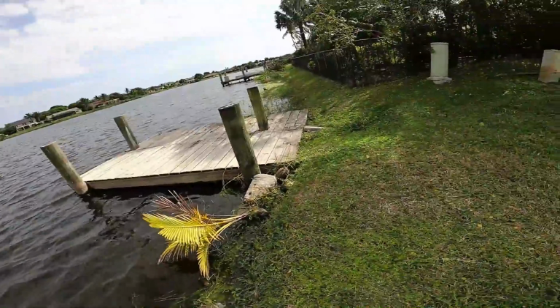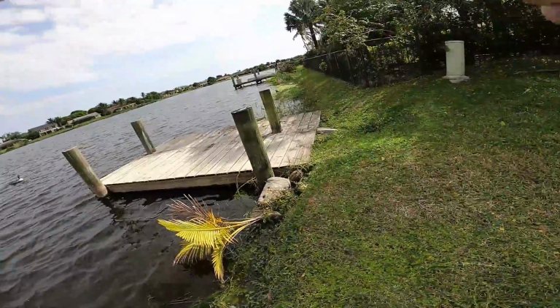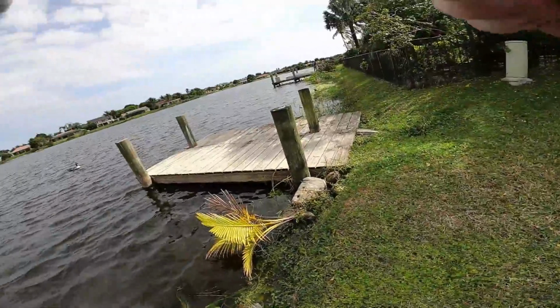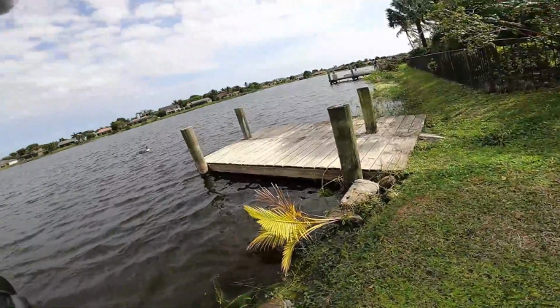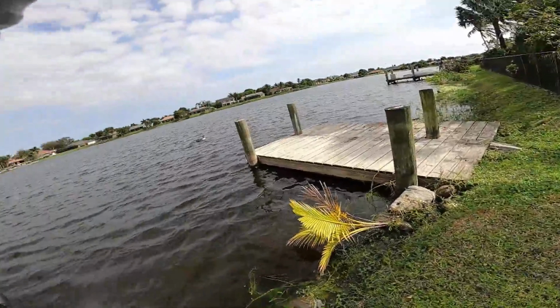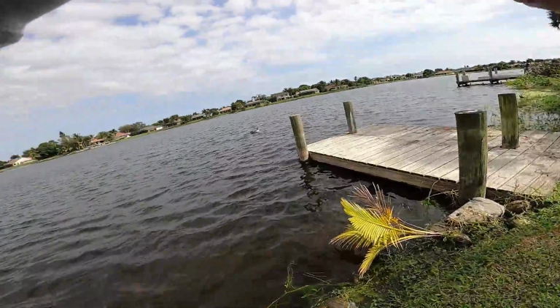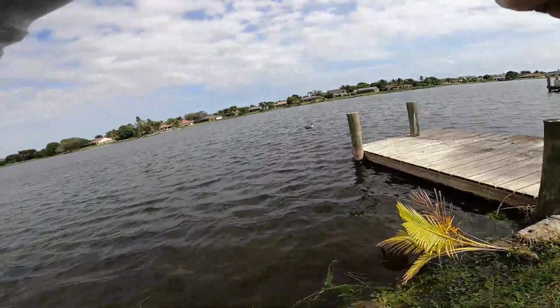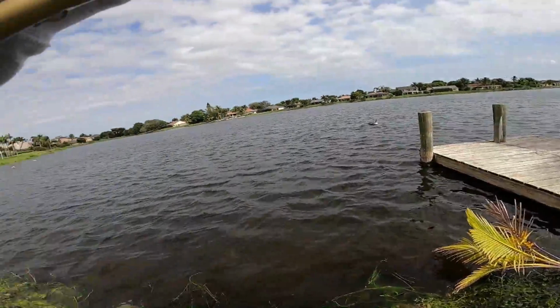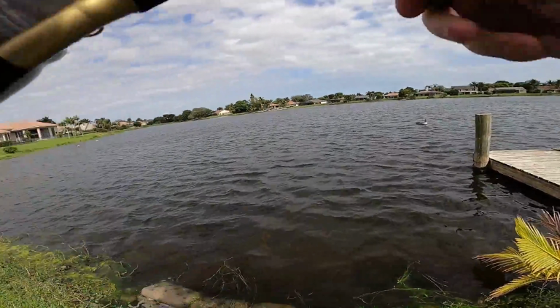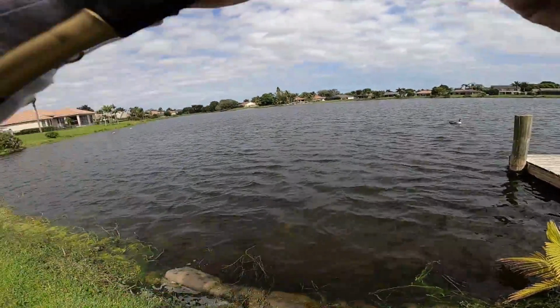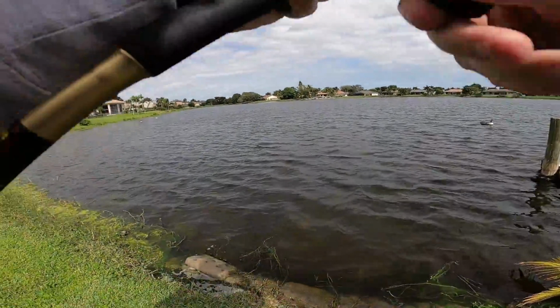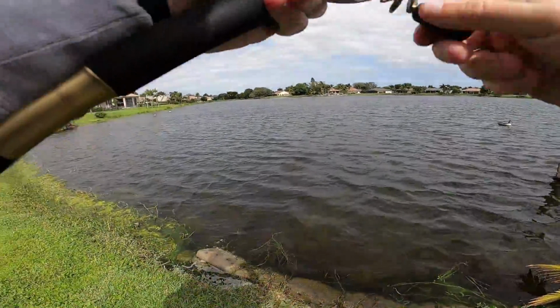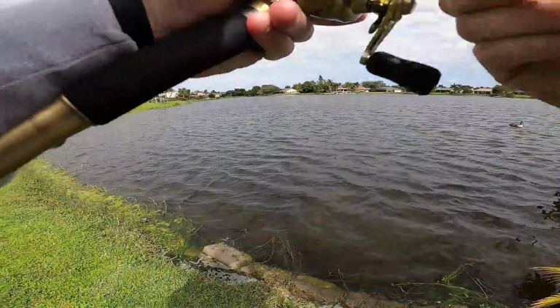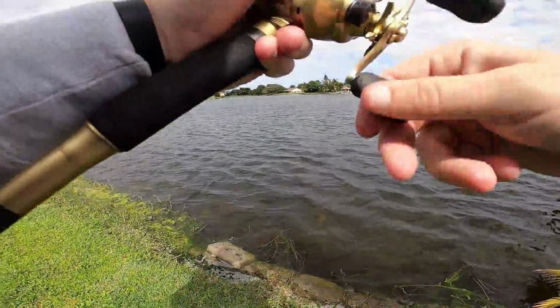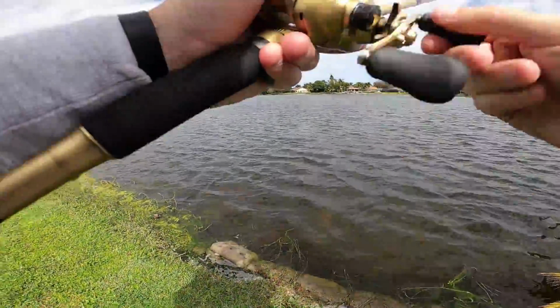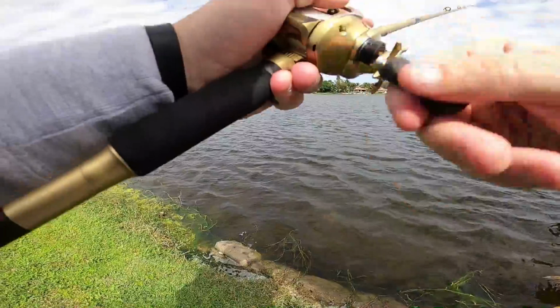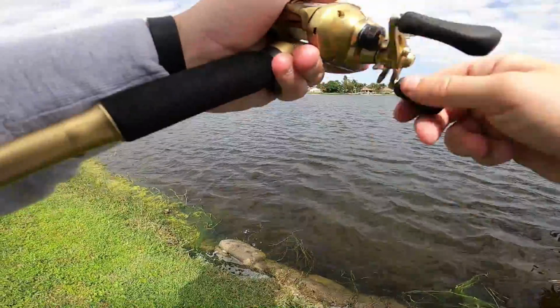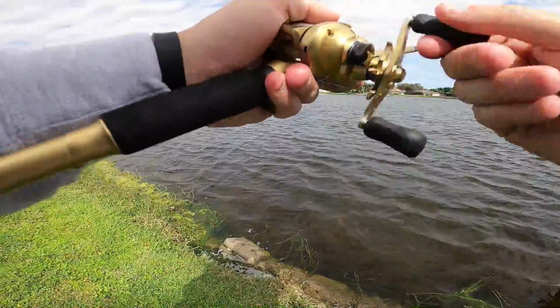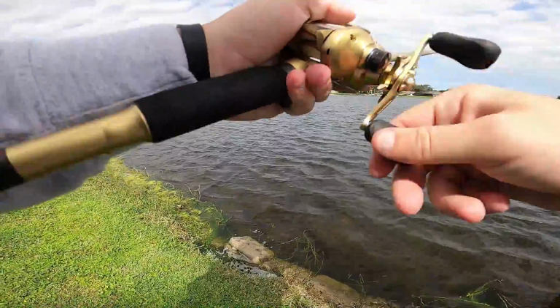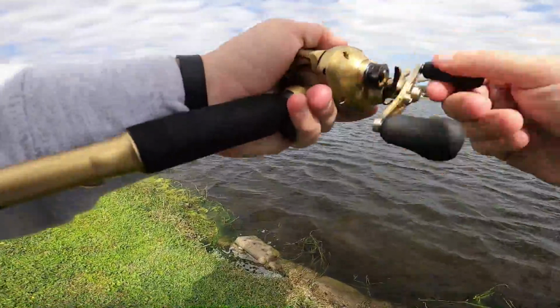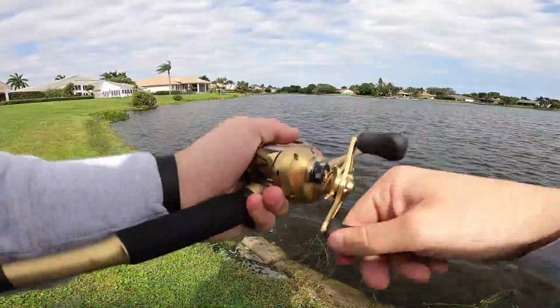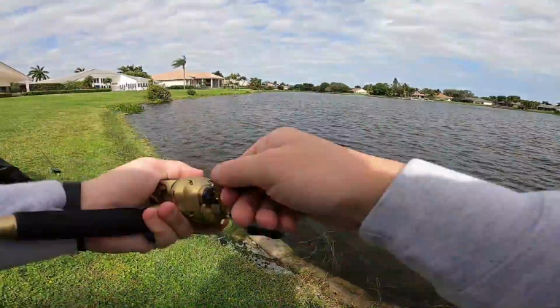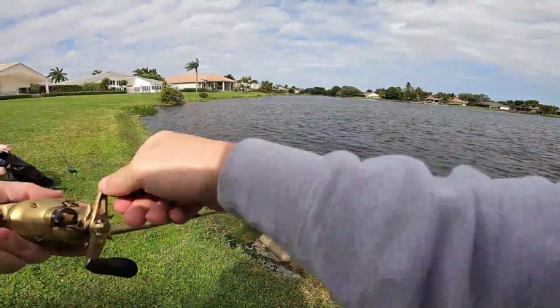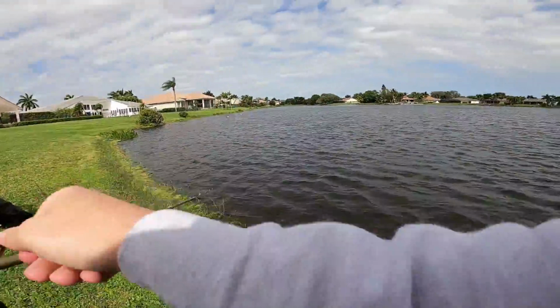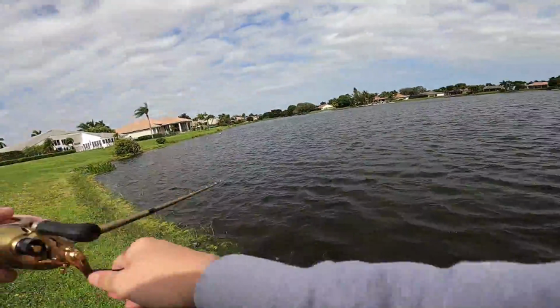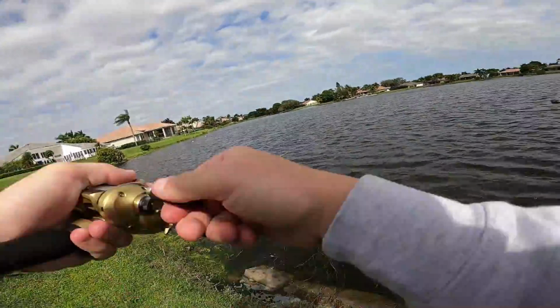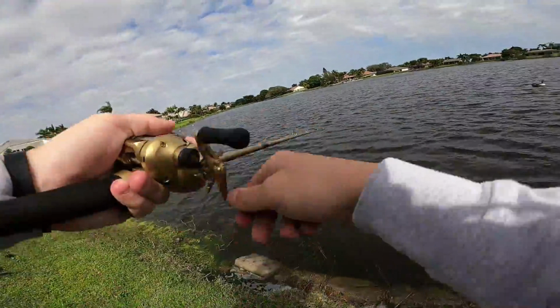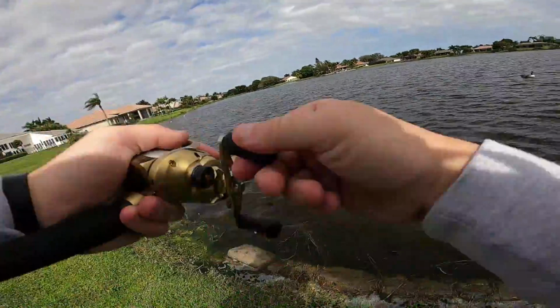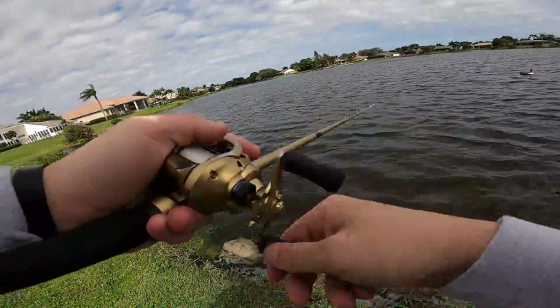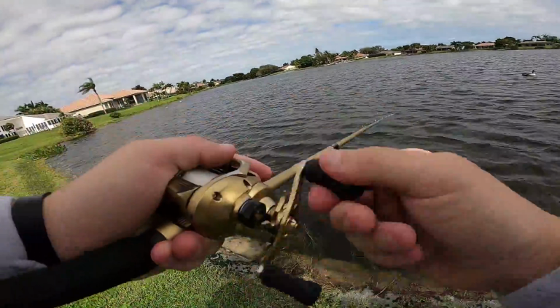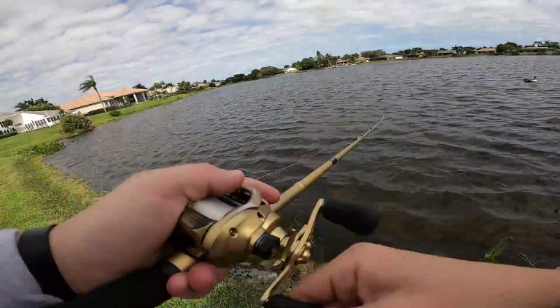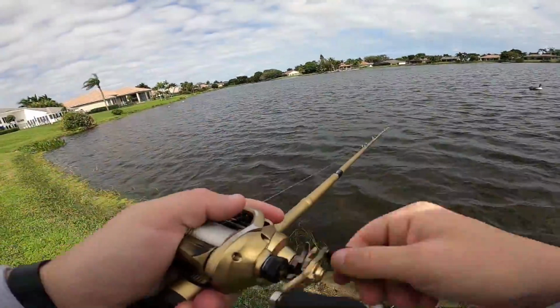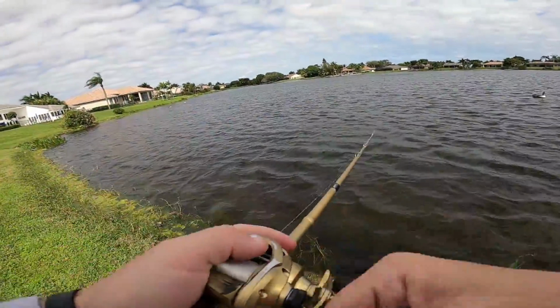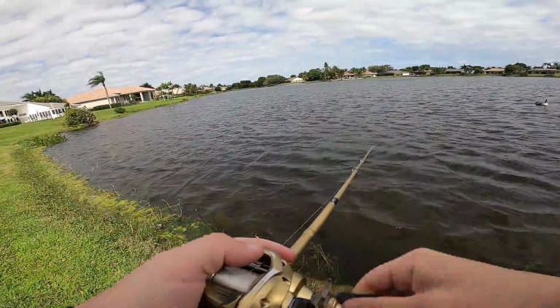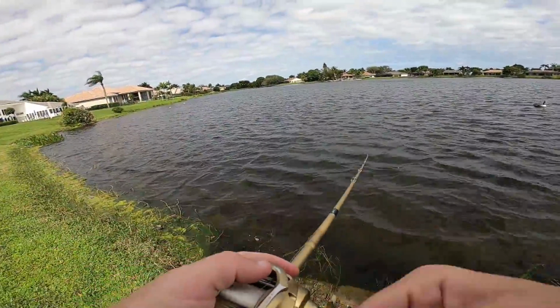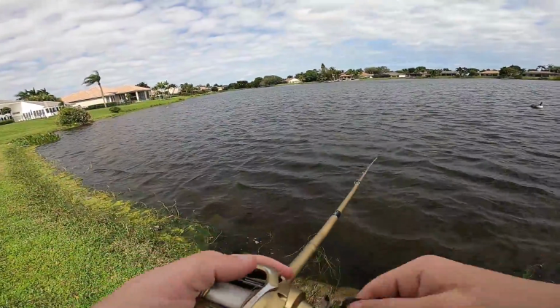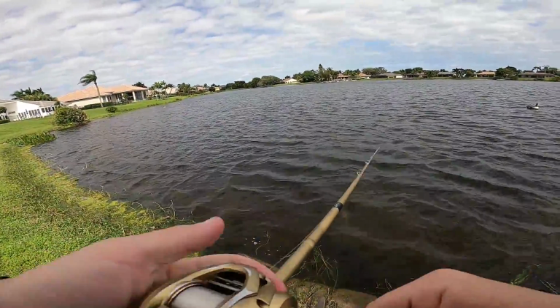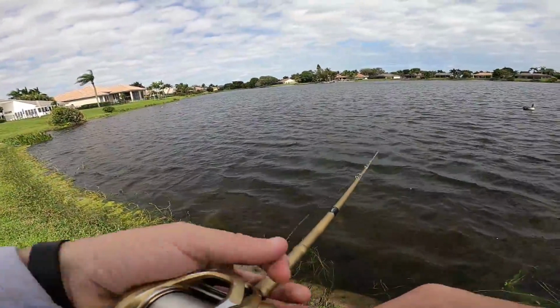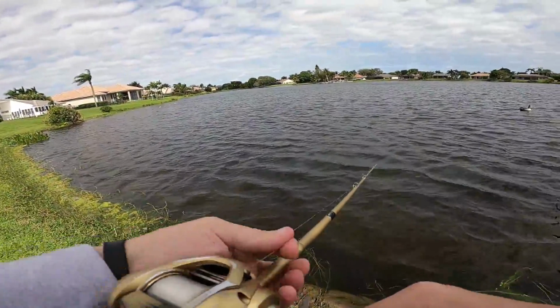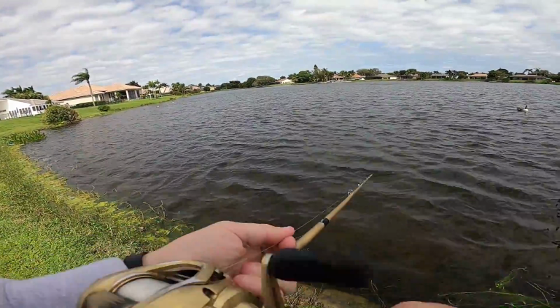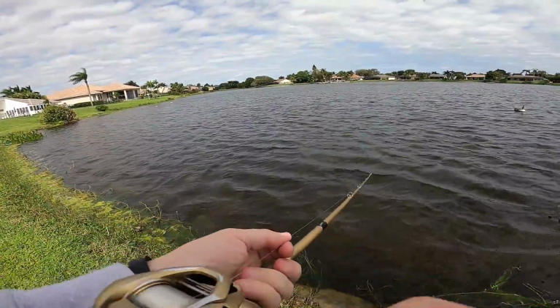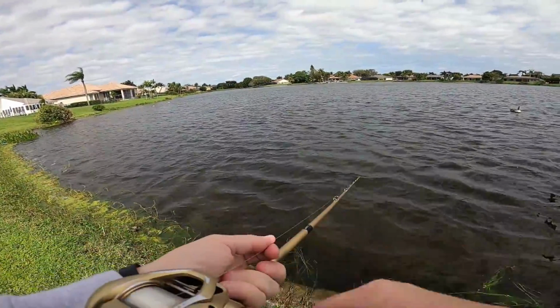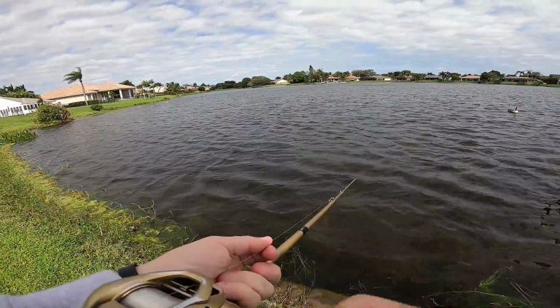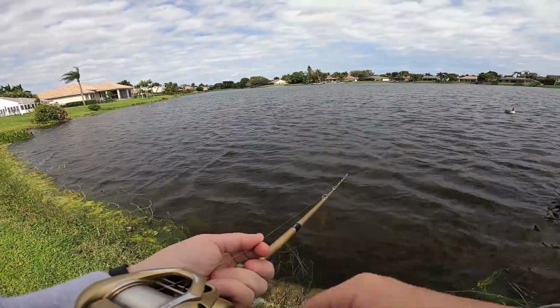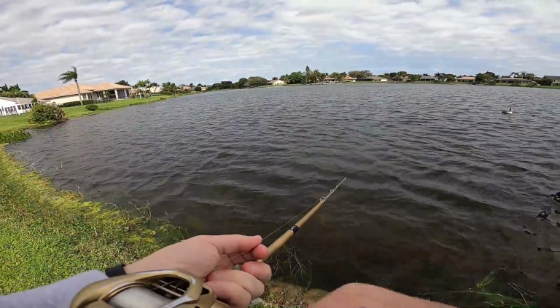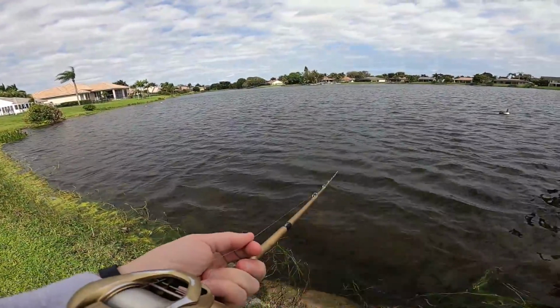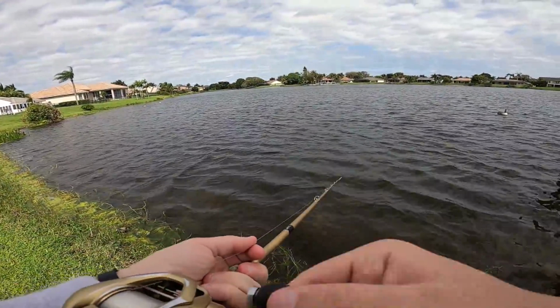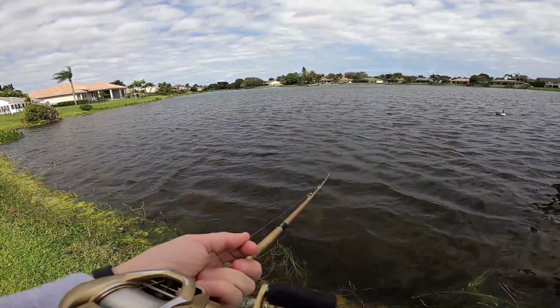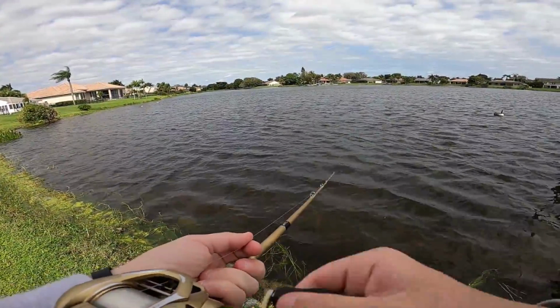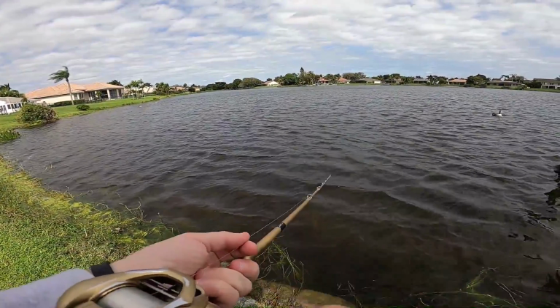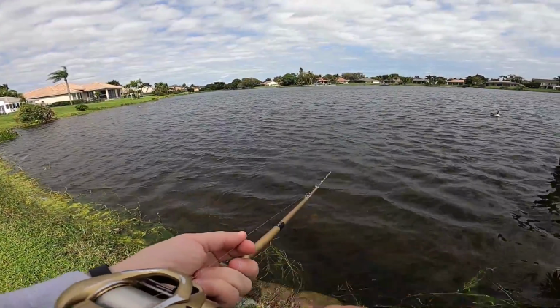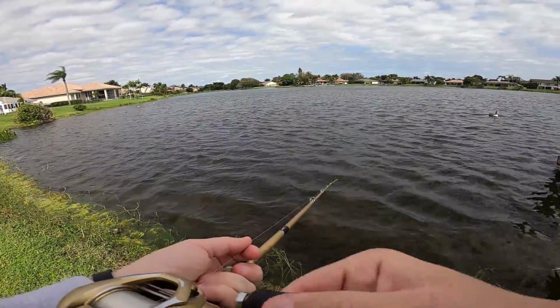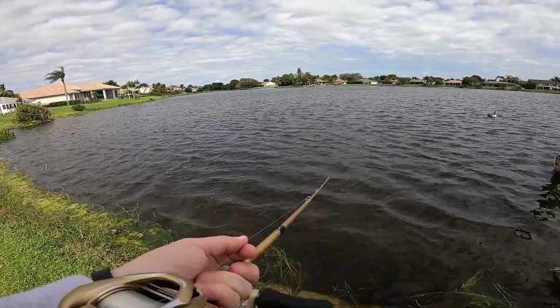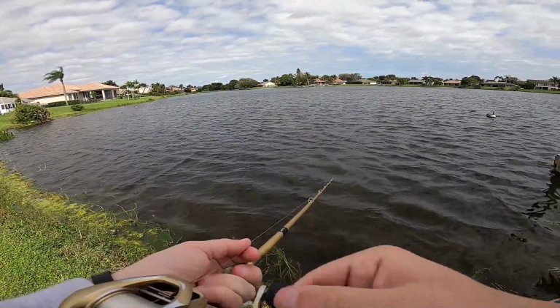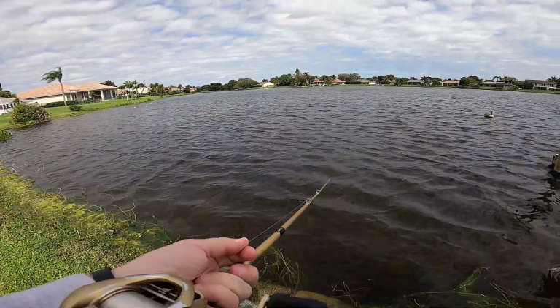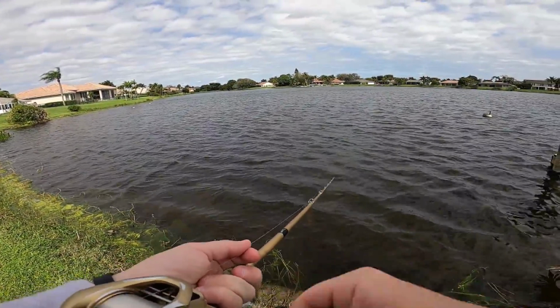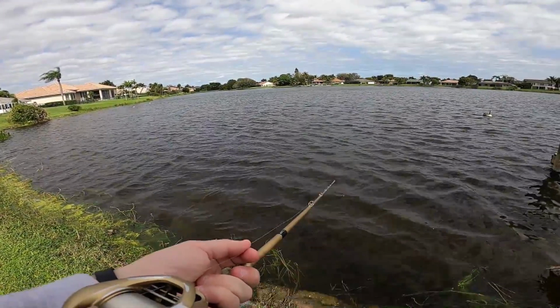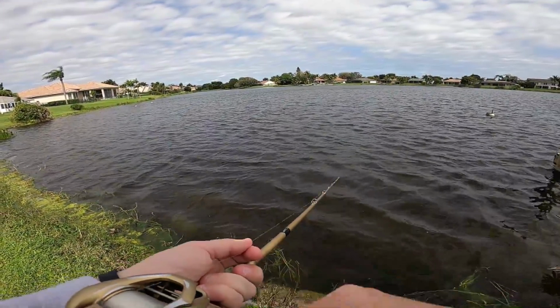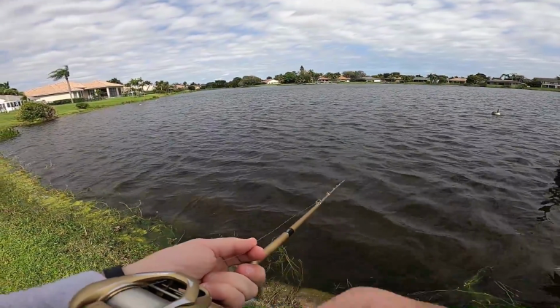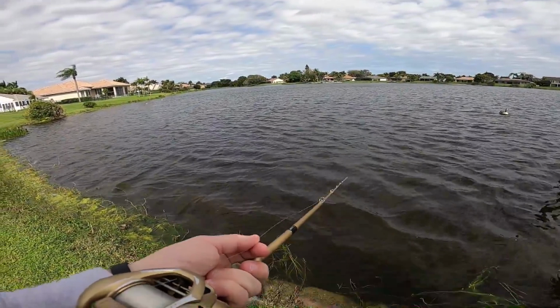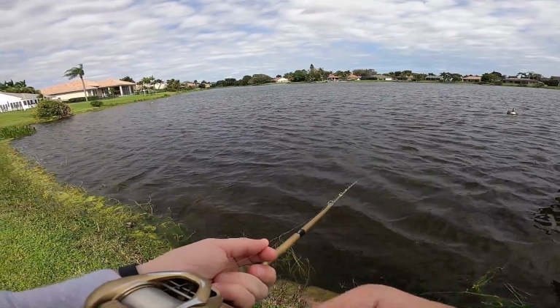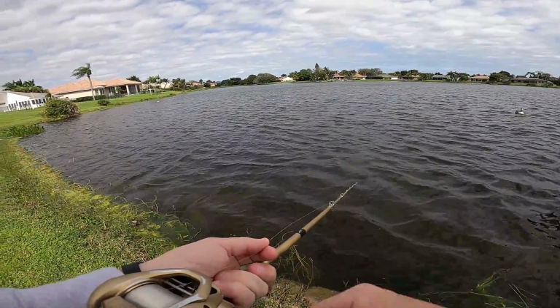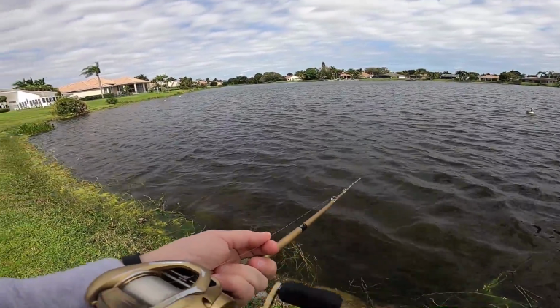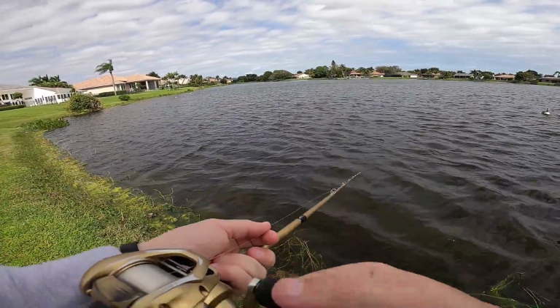I think I just broke off. 100% just broke off. No way. That was my last little underspin too.